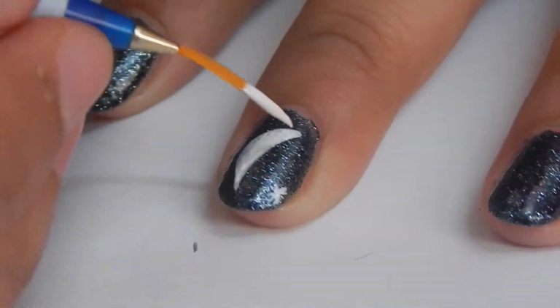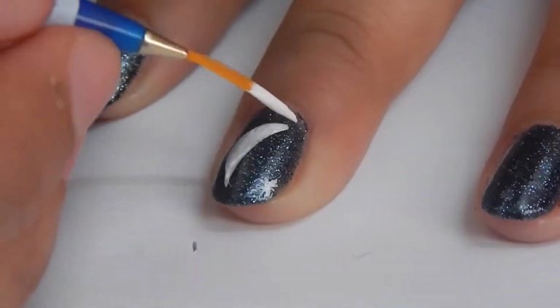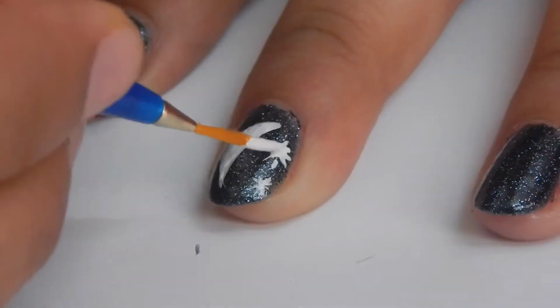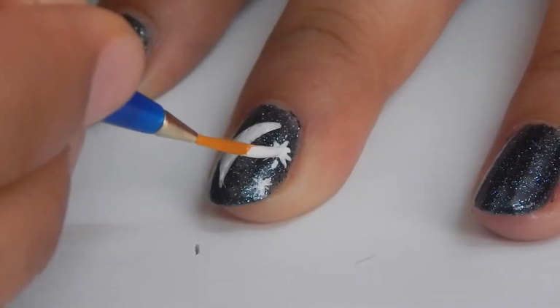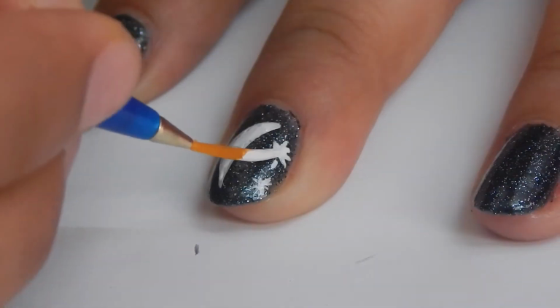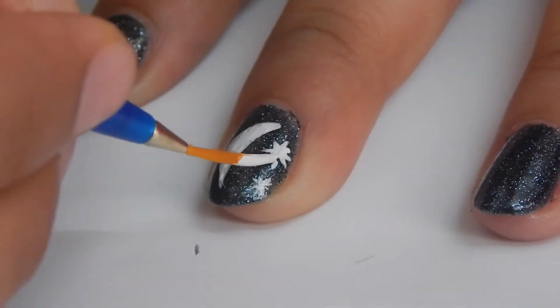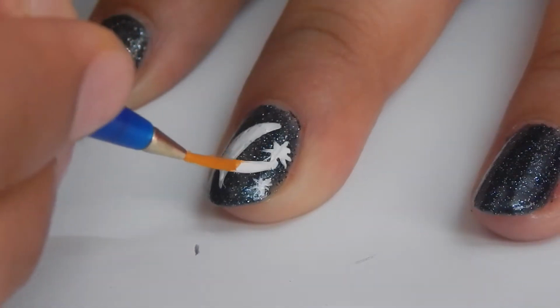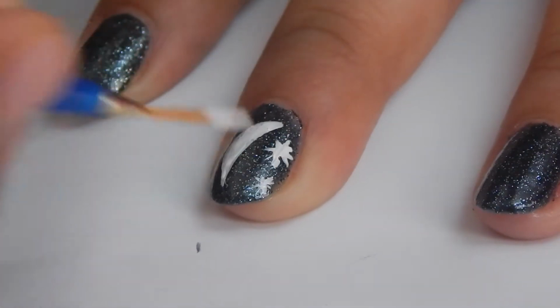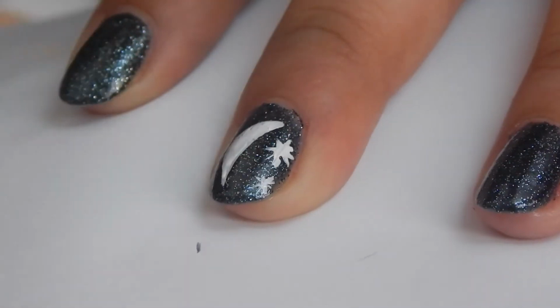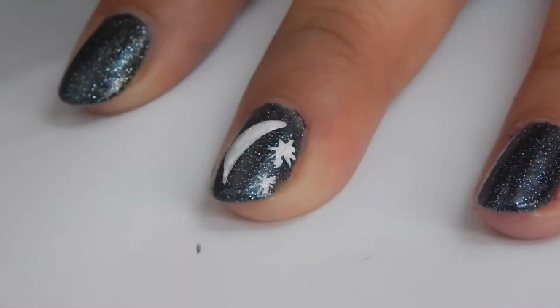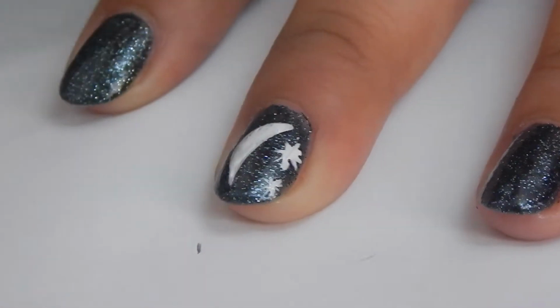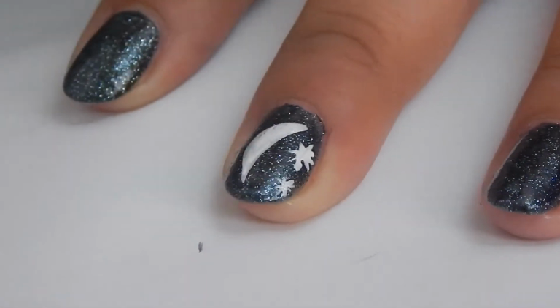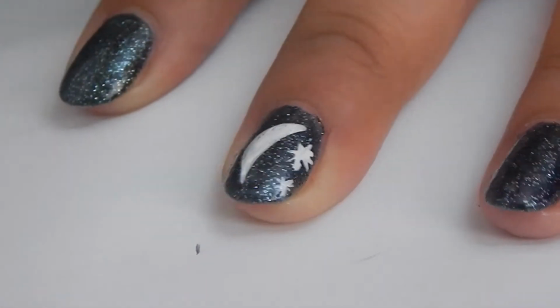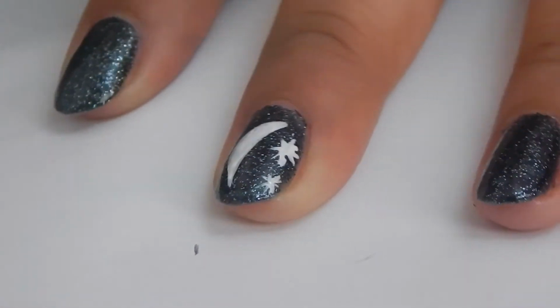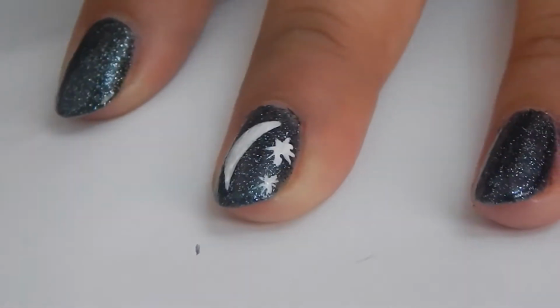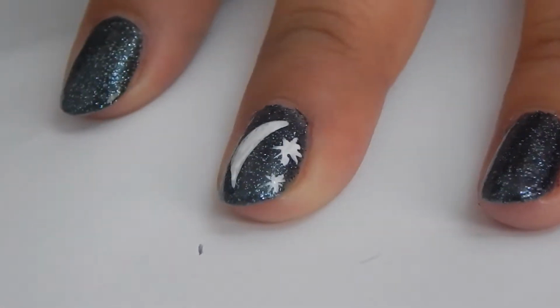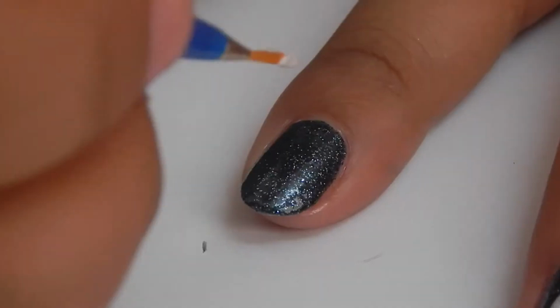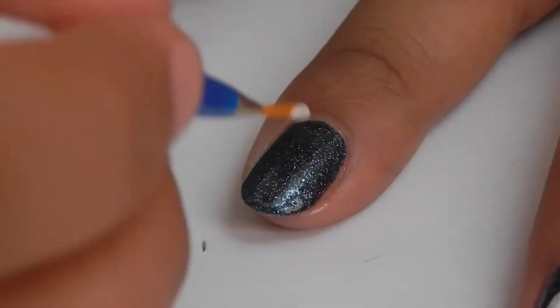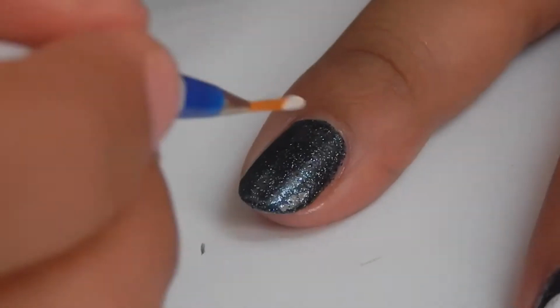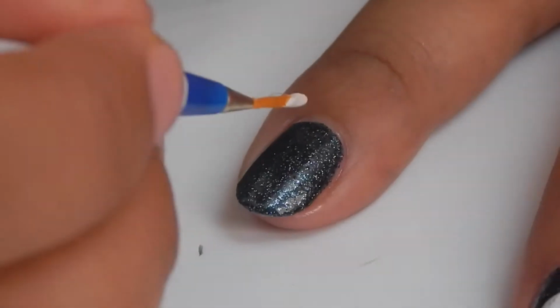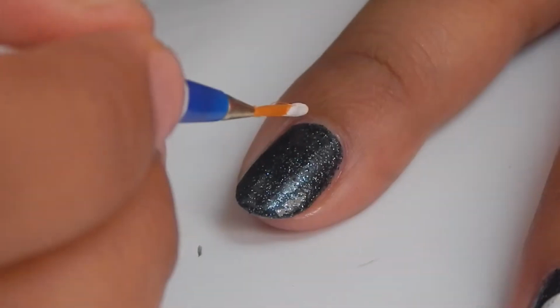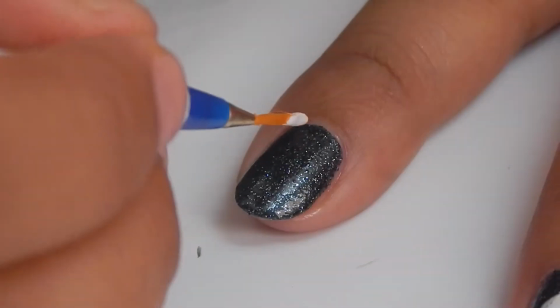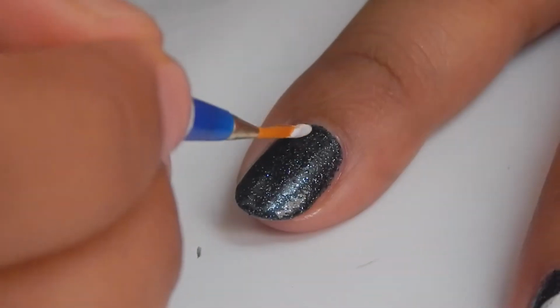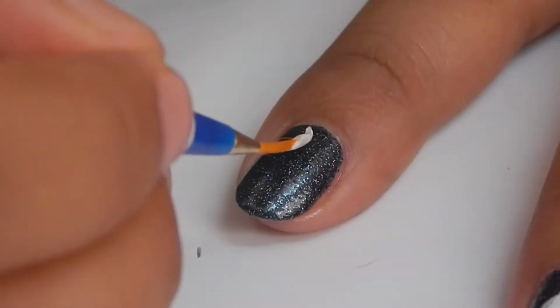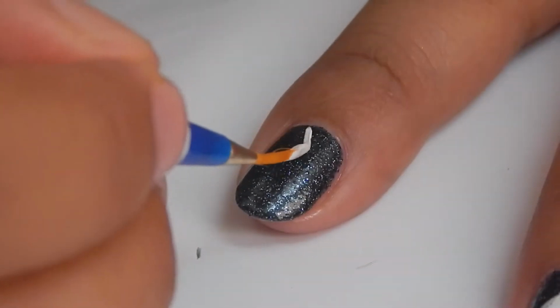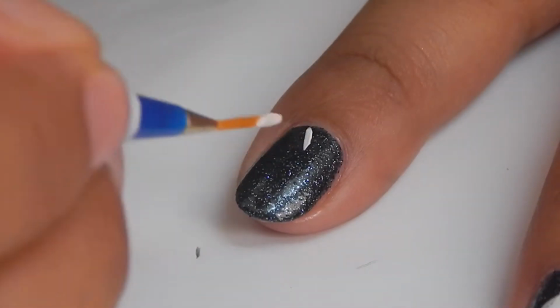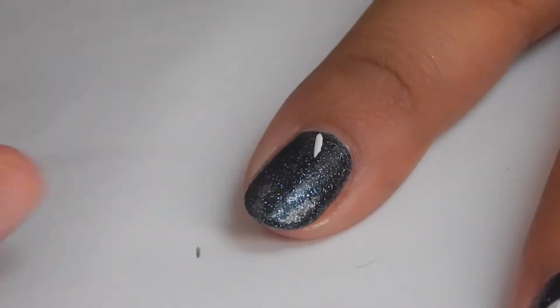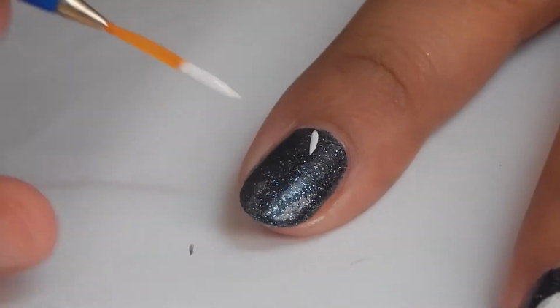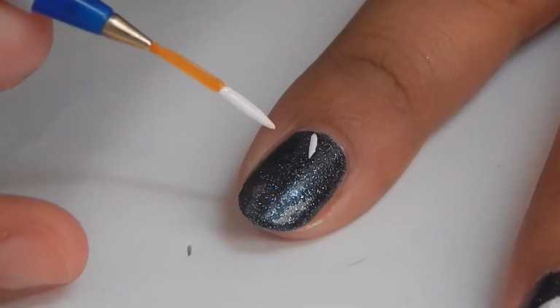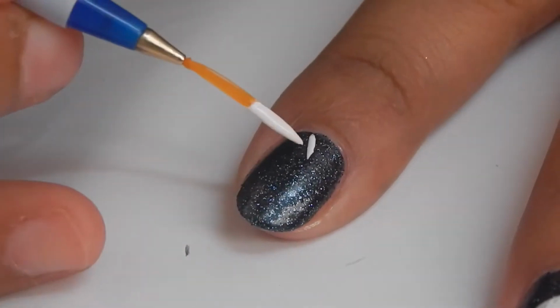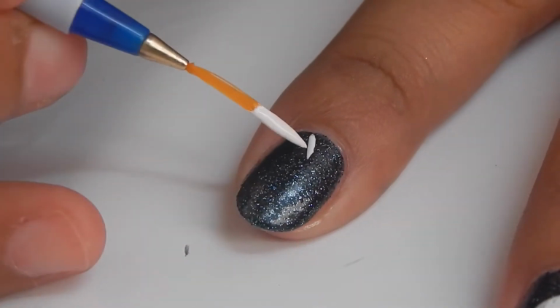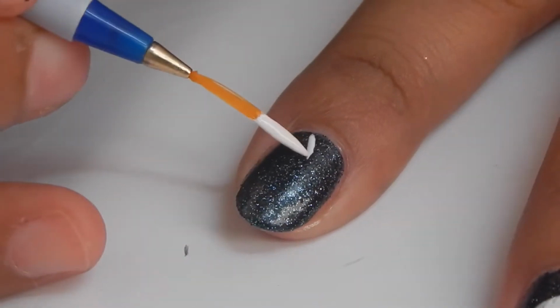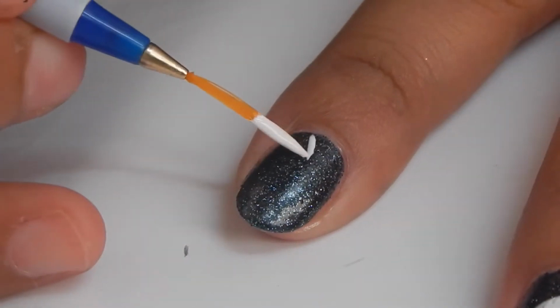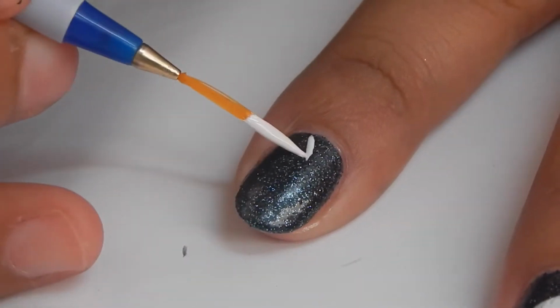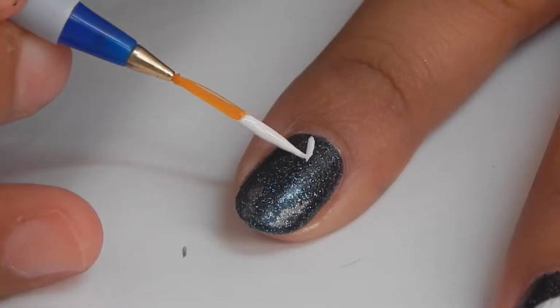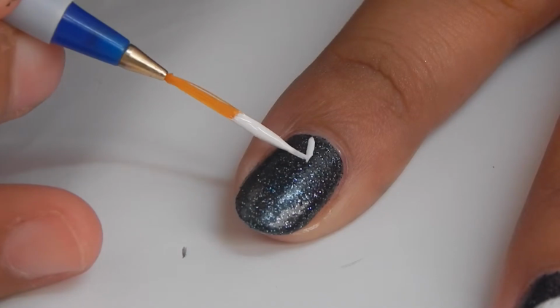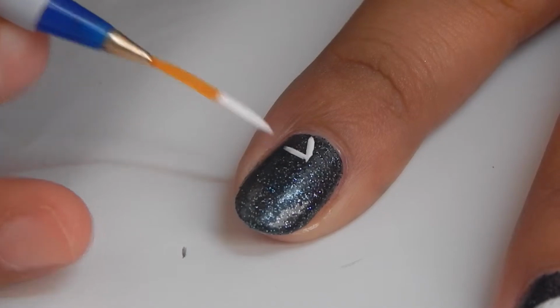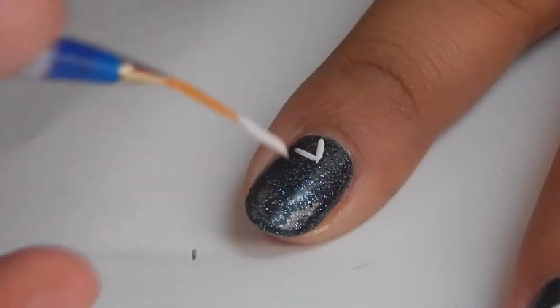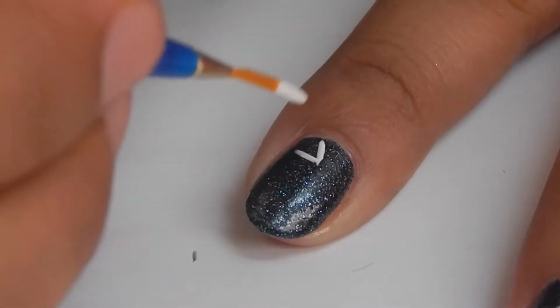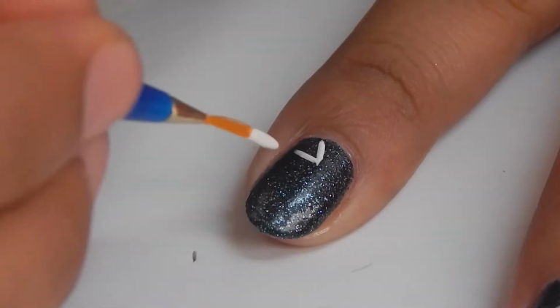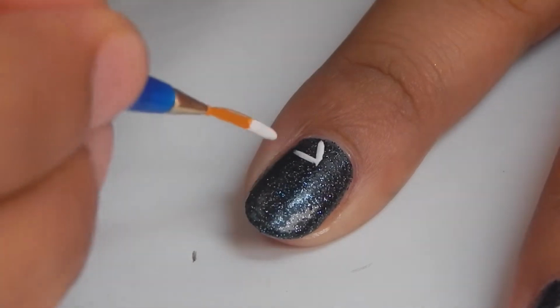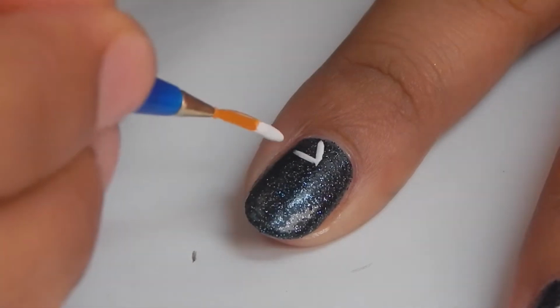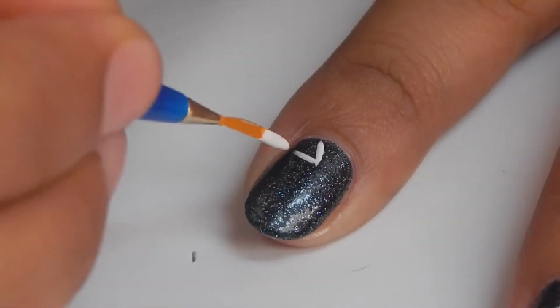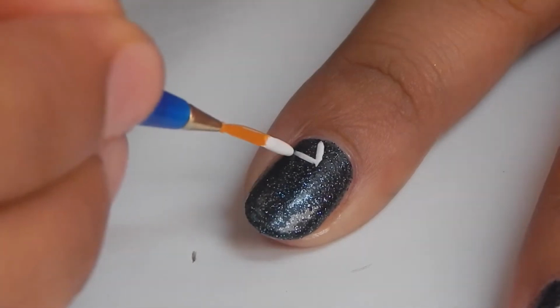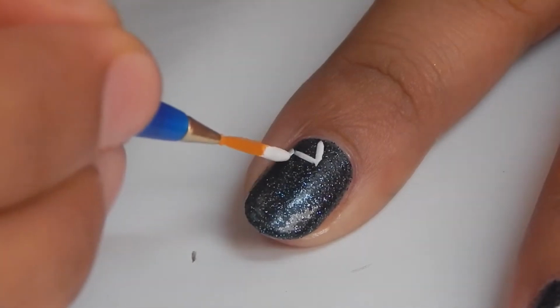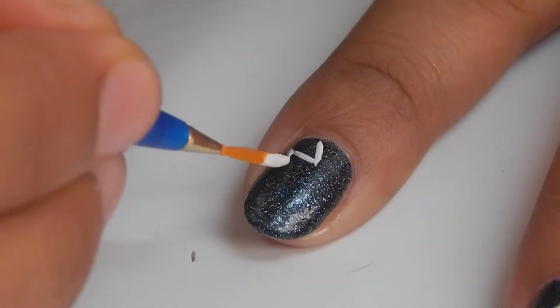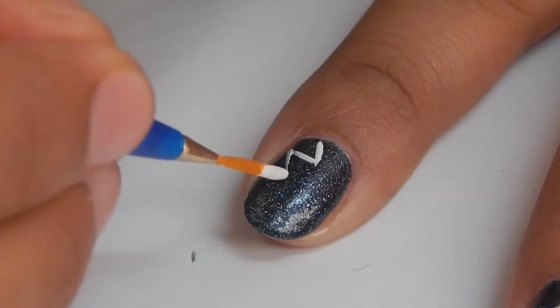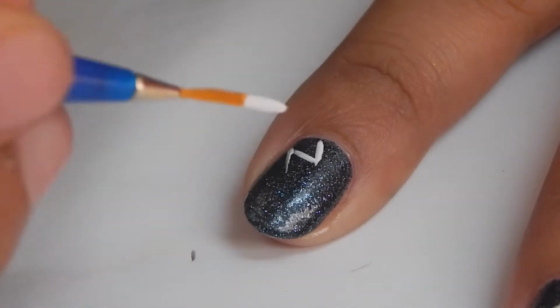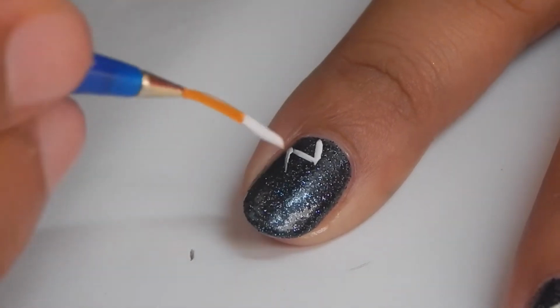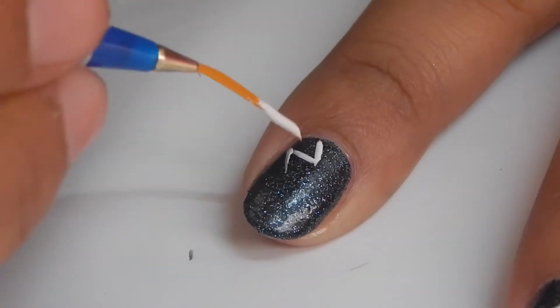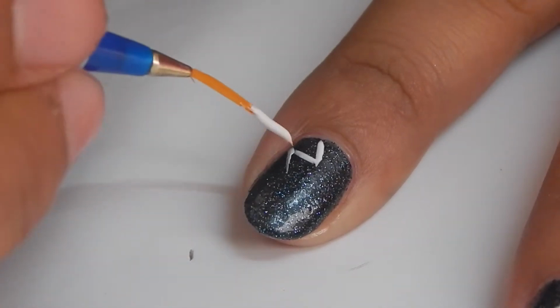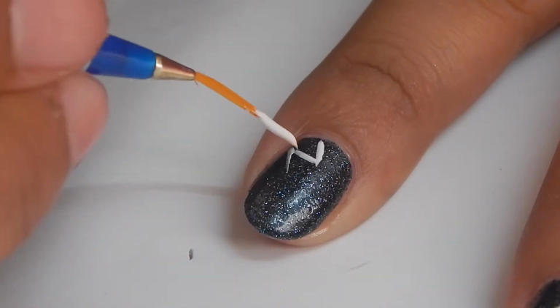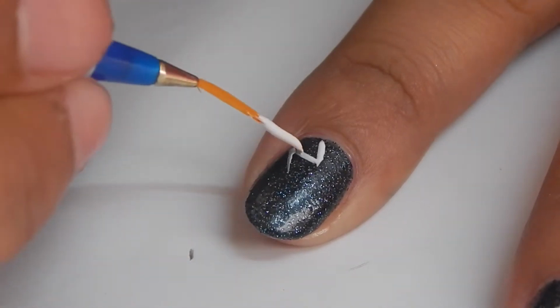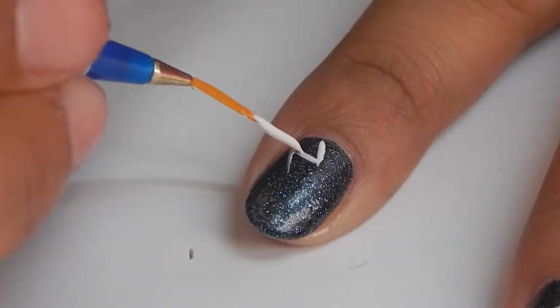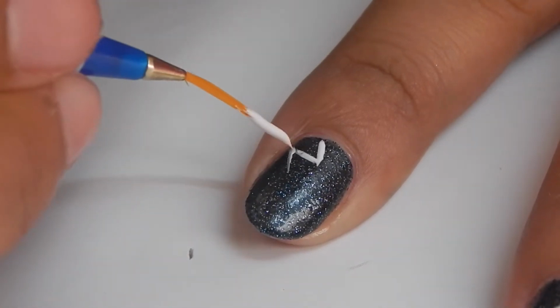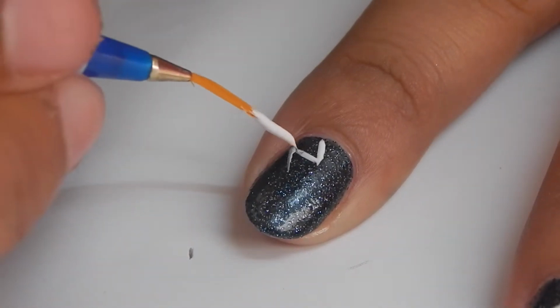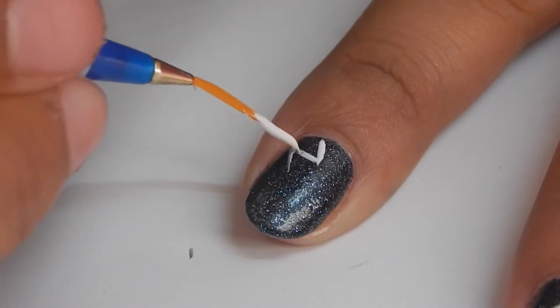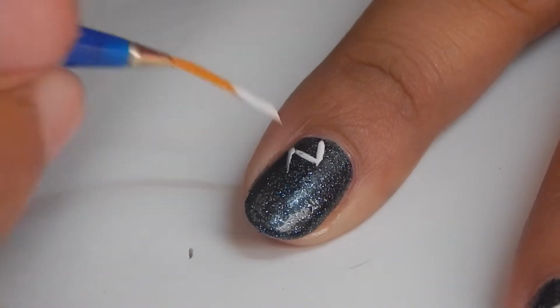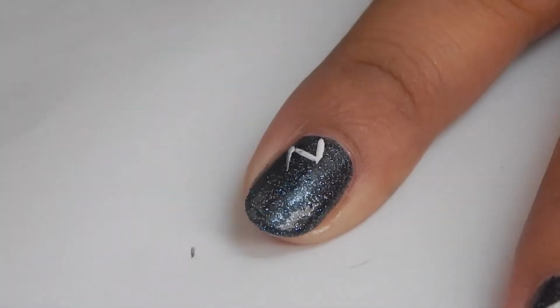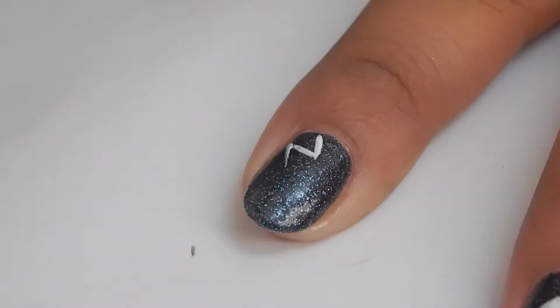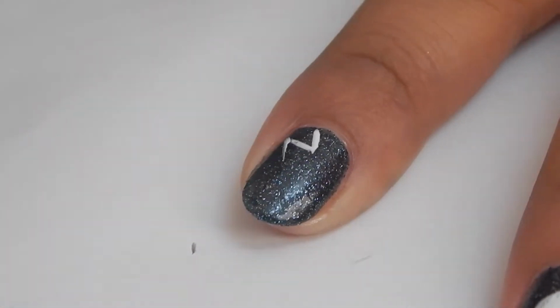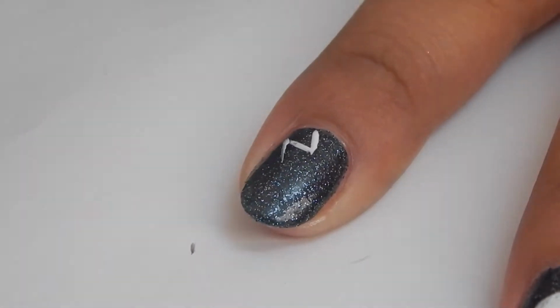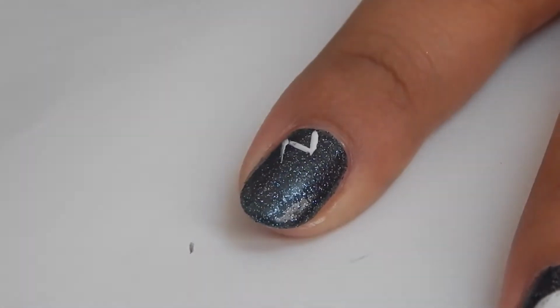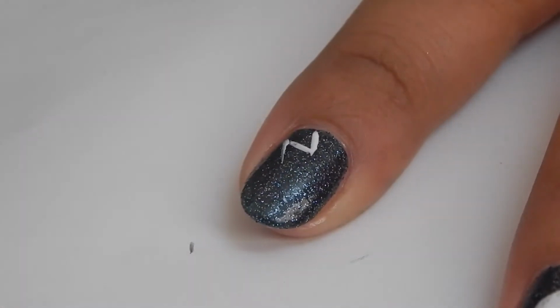Now on your pointer finger, make little Z's — starting from the bigger Z to a smaller Z, like so.